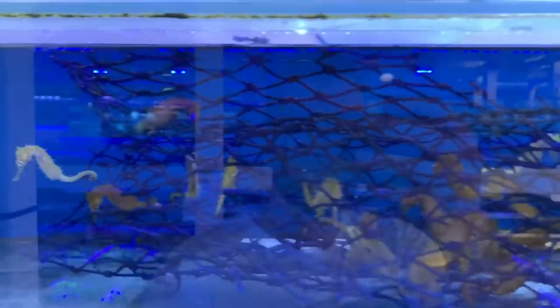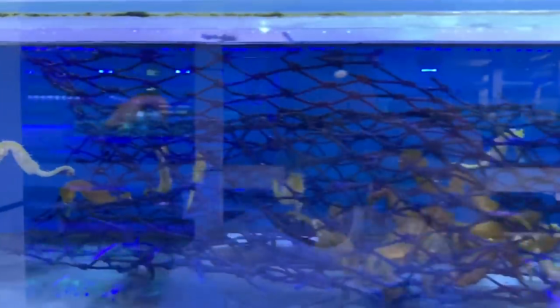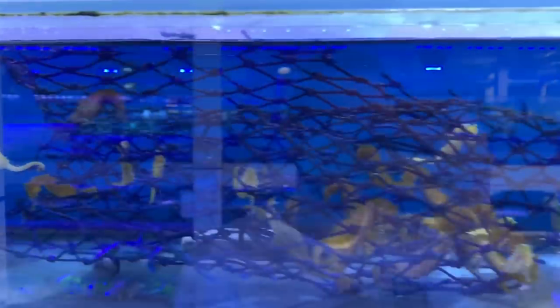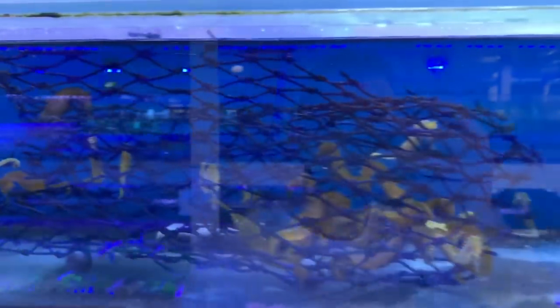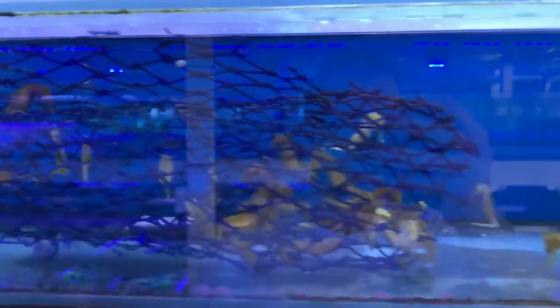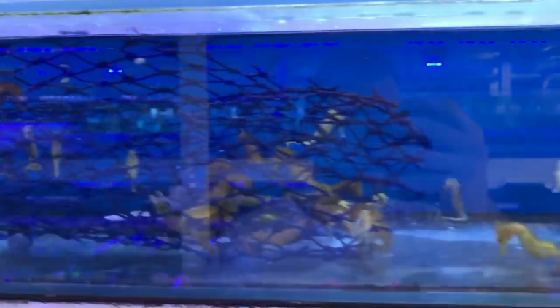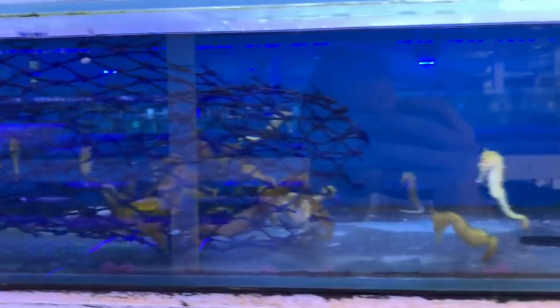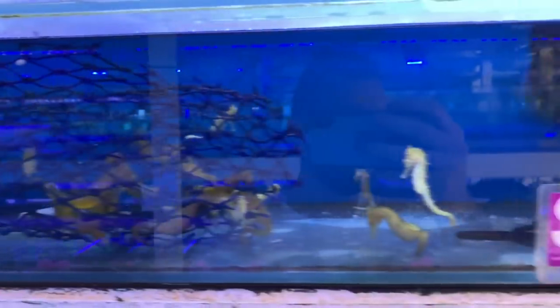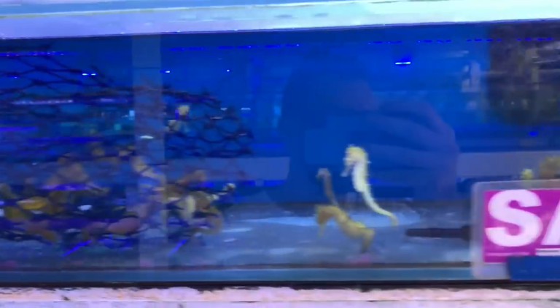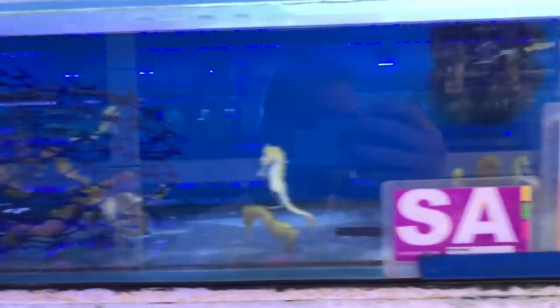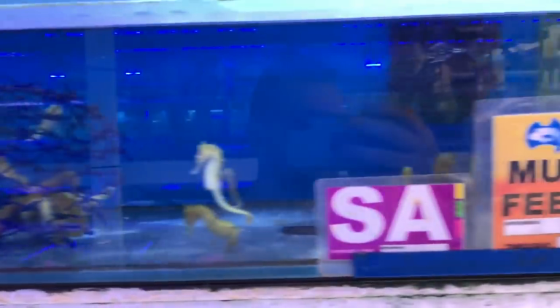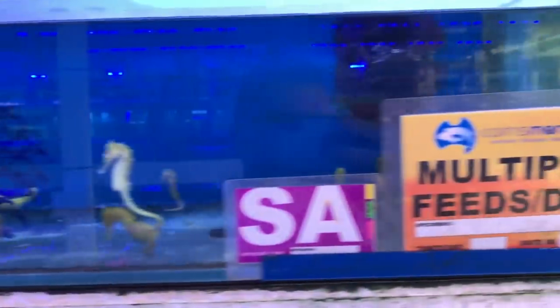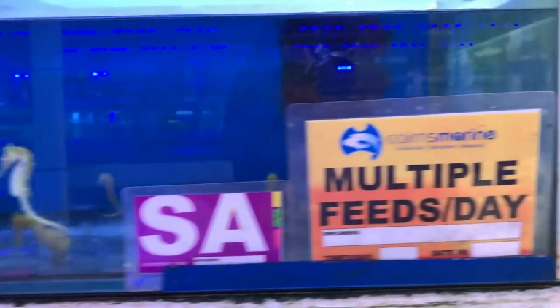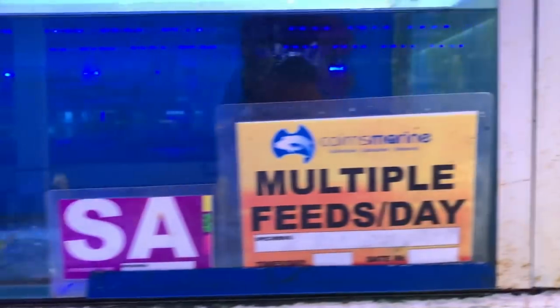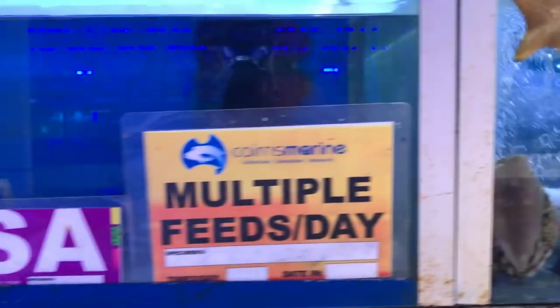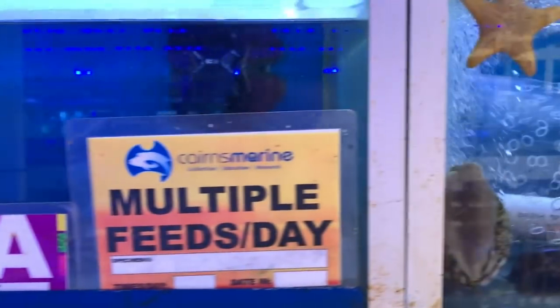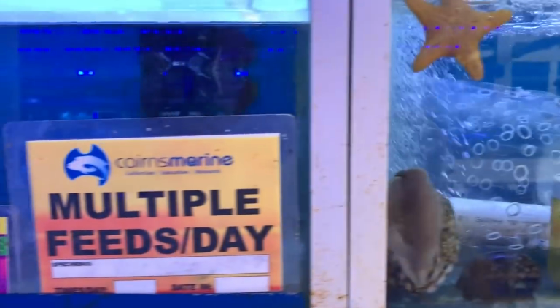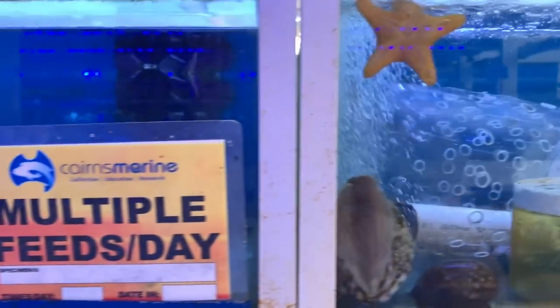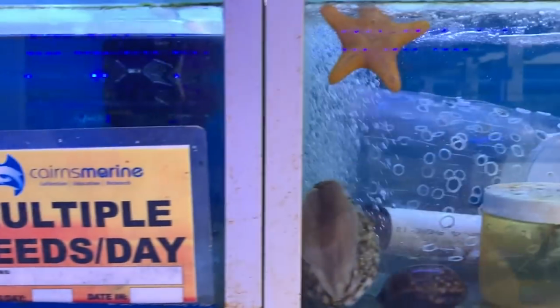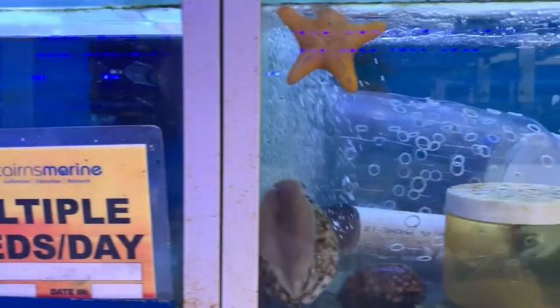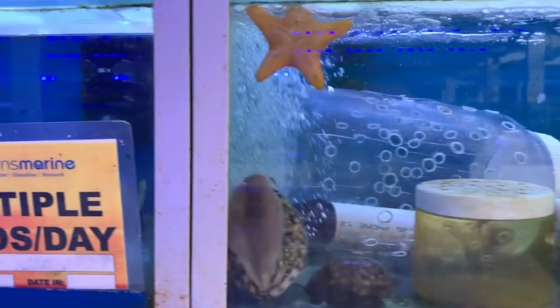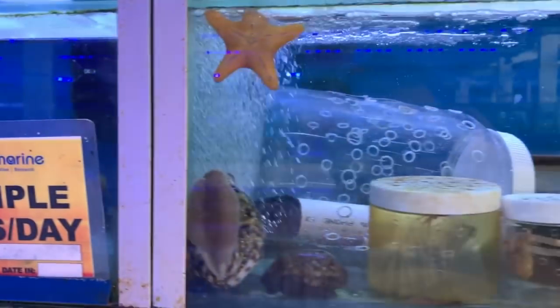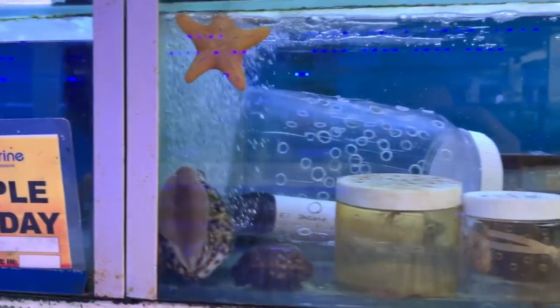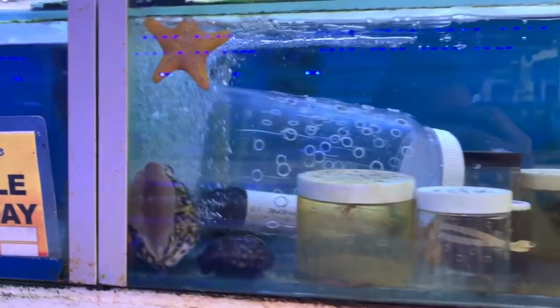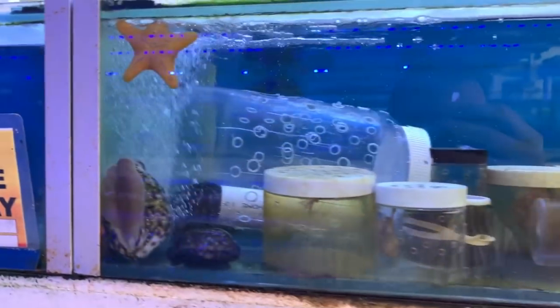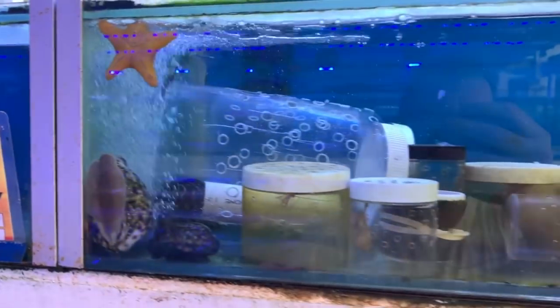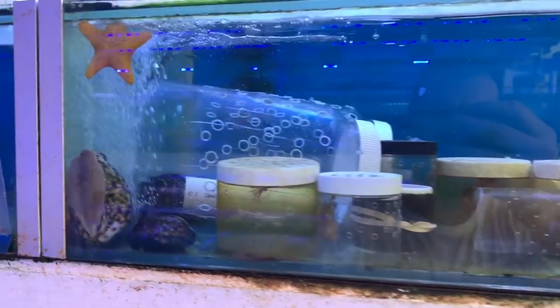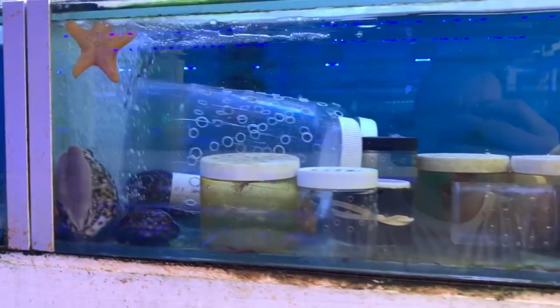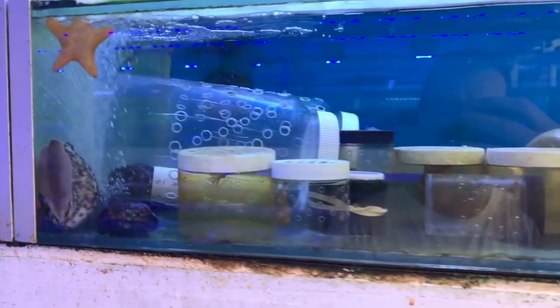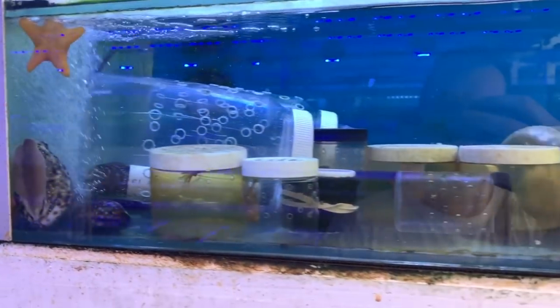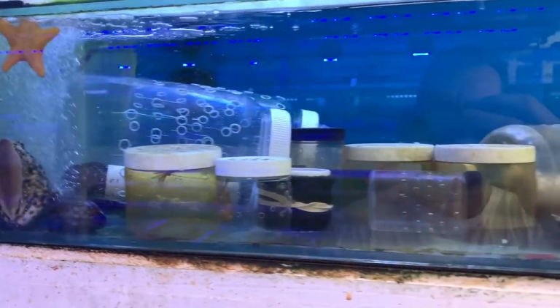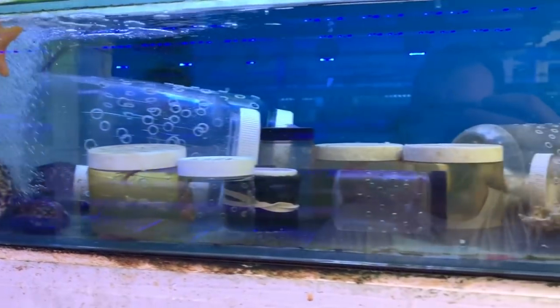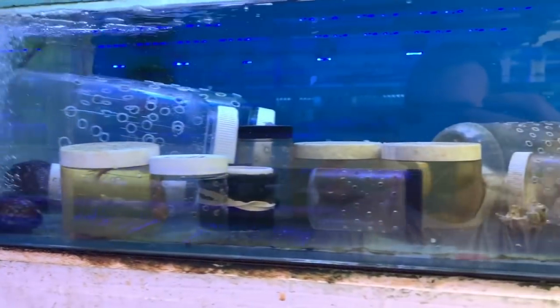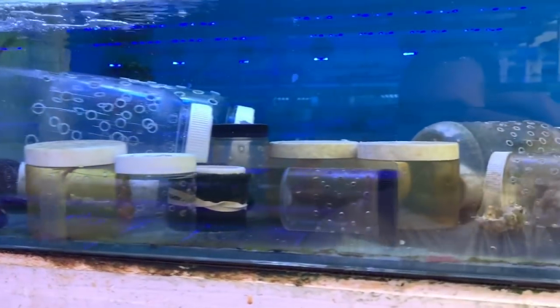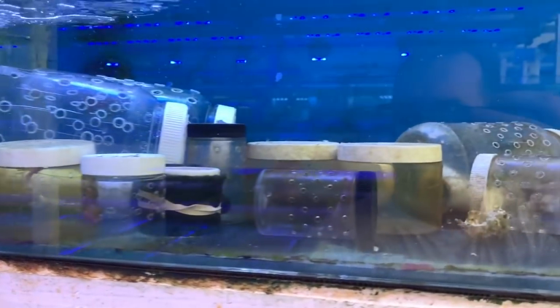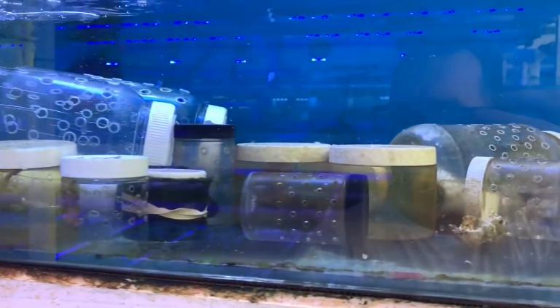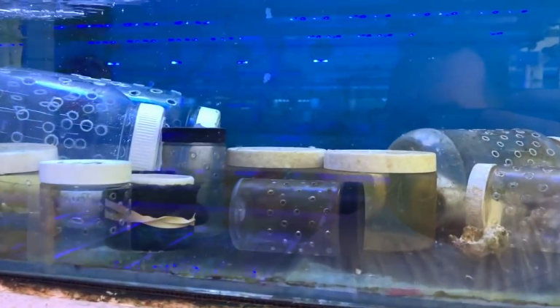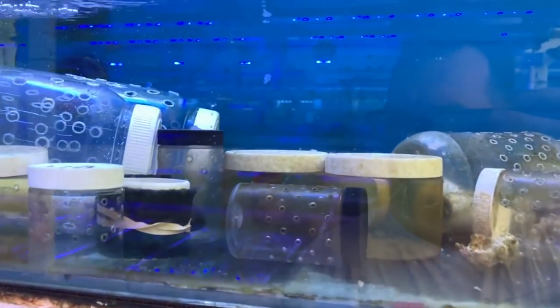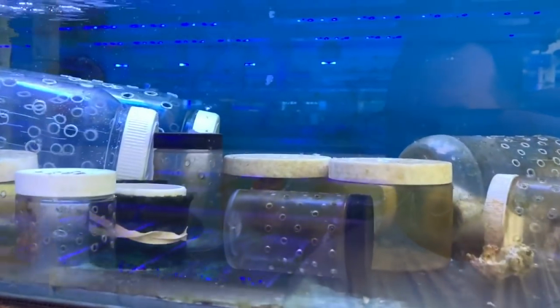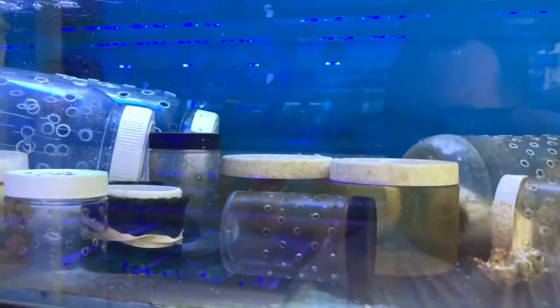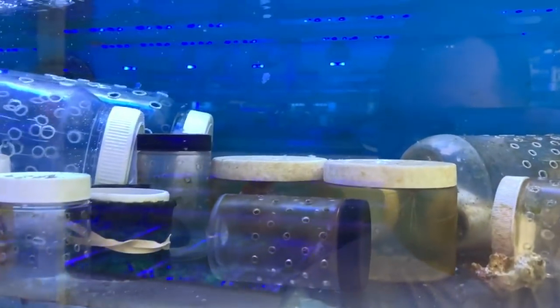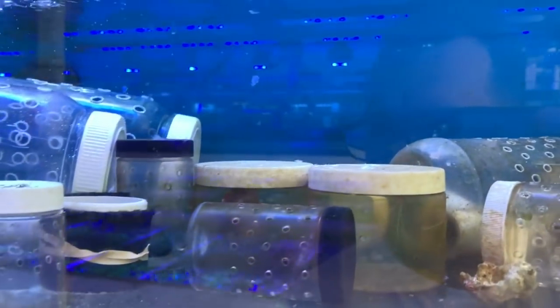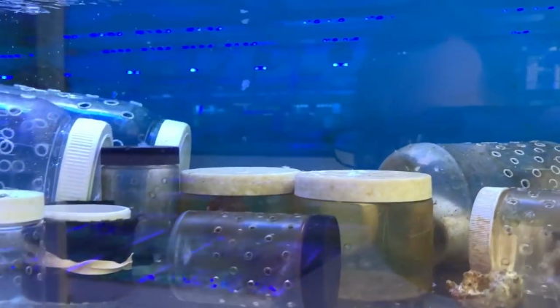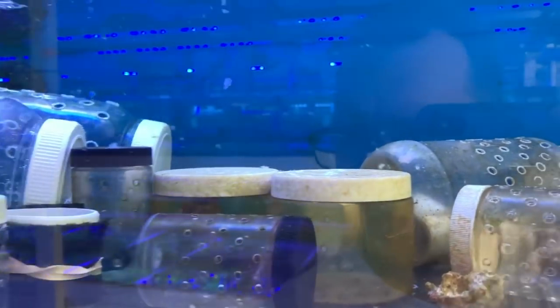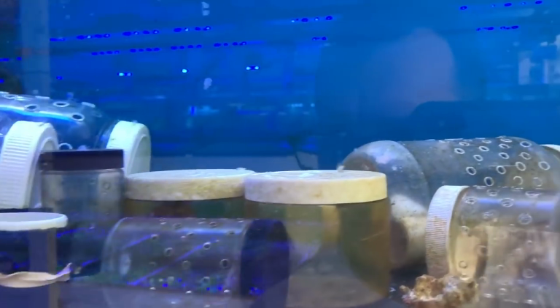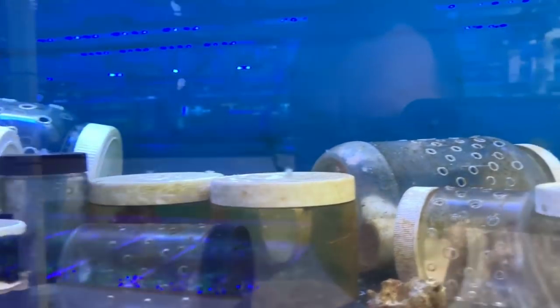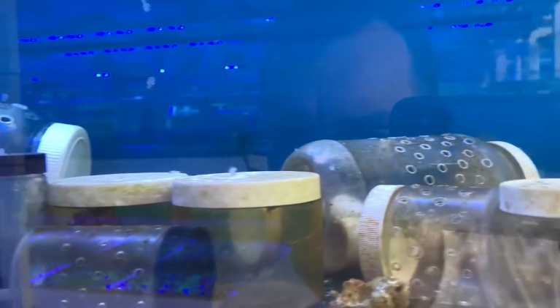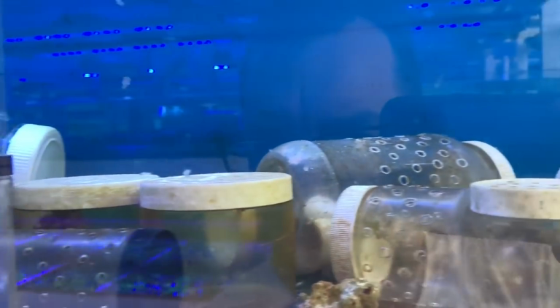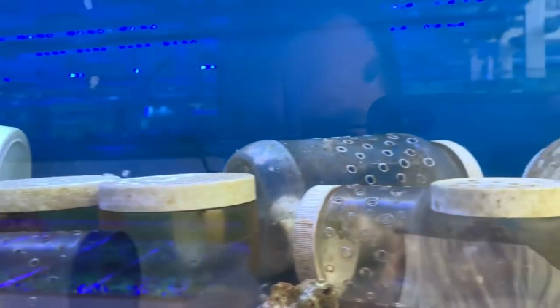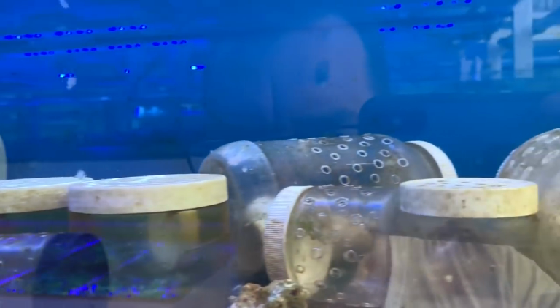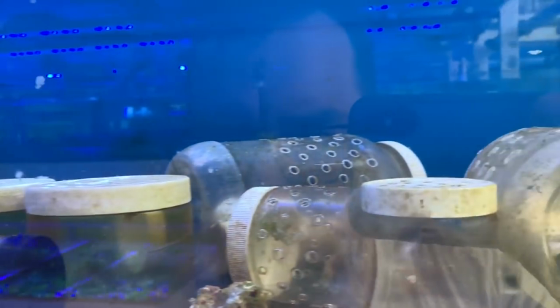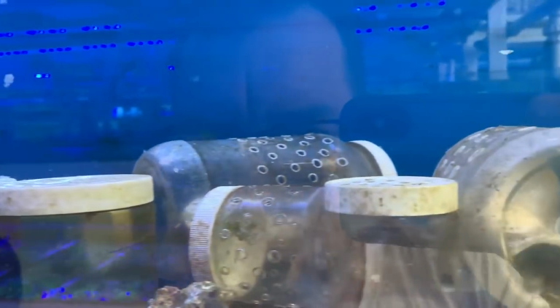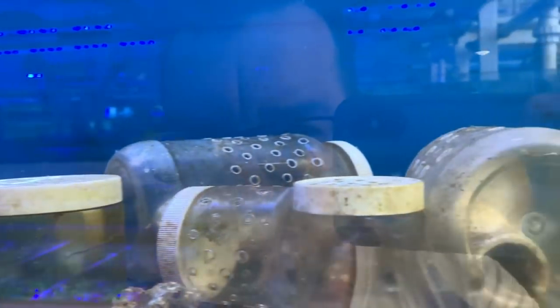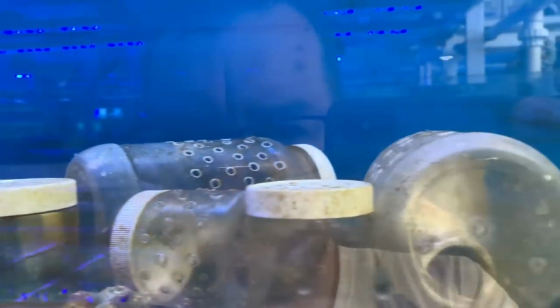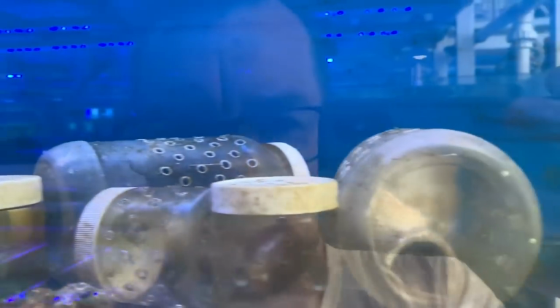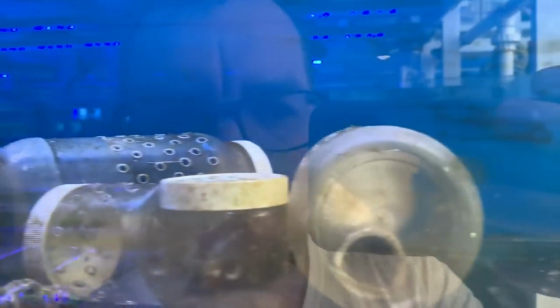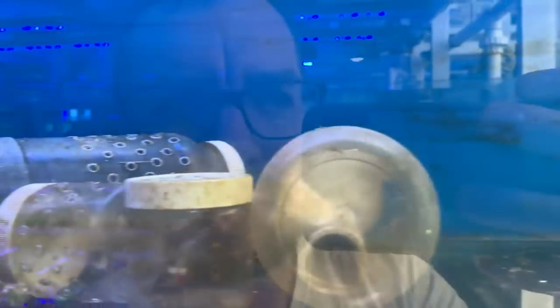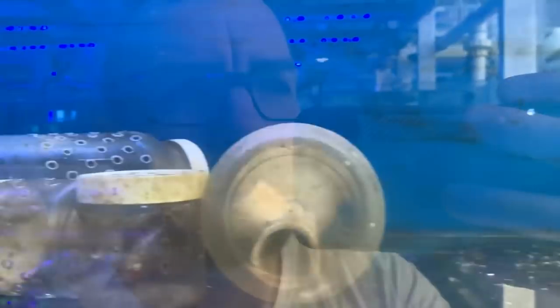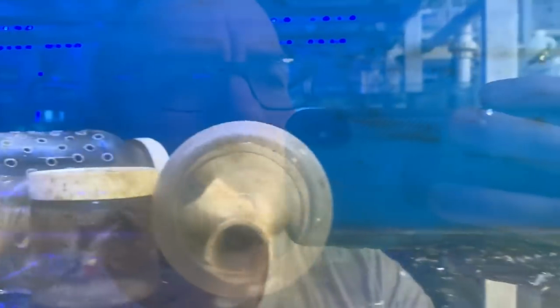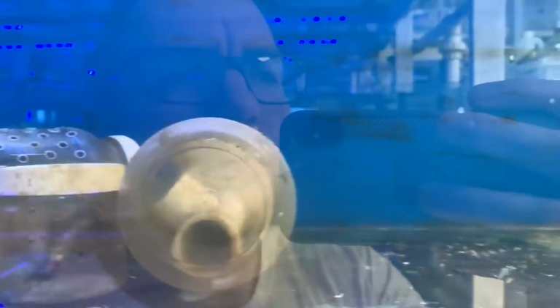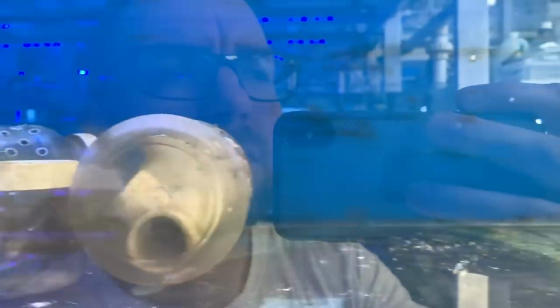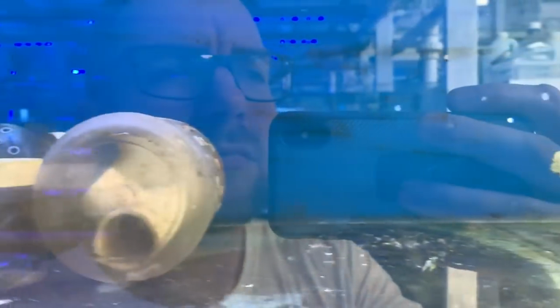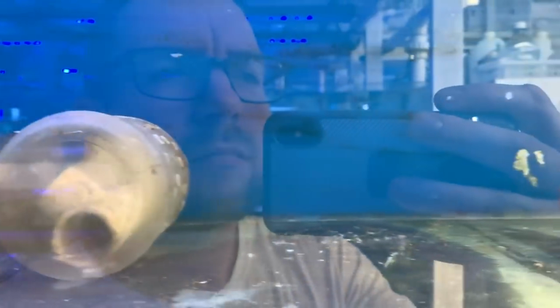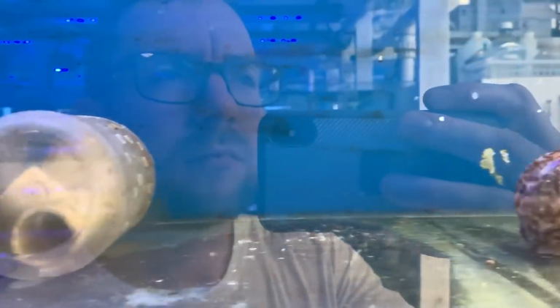I've gone into the temperate room now, so these are some cooler water species — a bunch of seahorses.